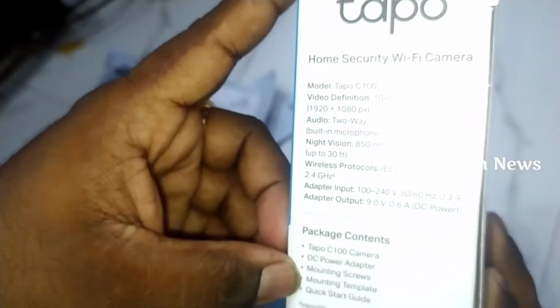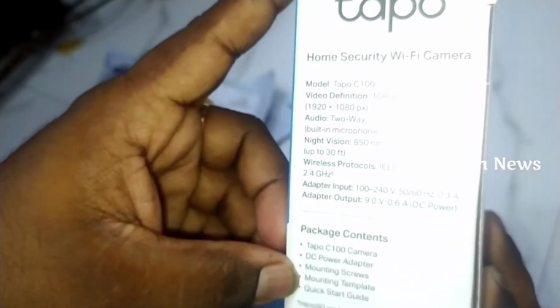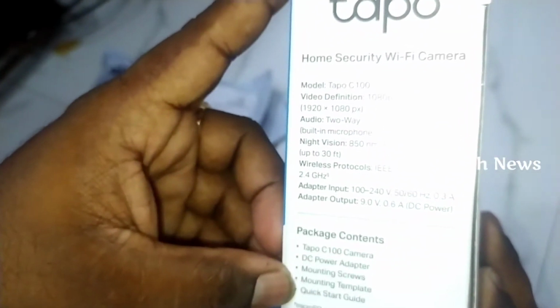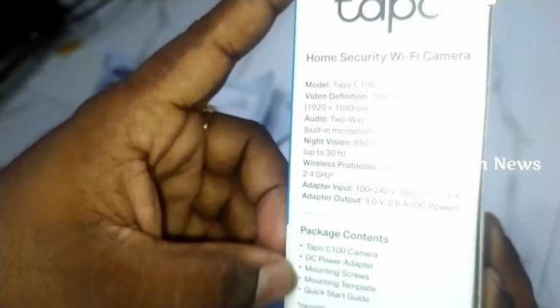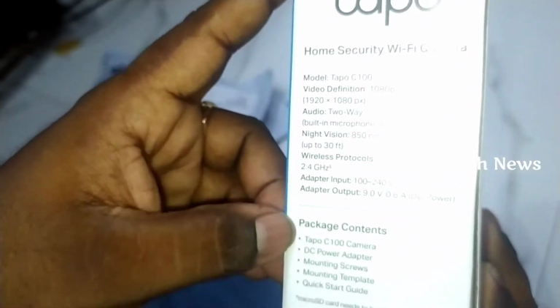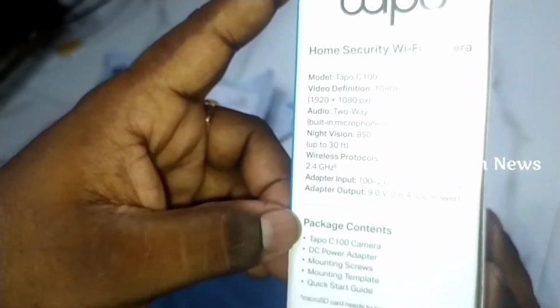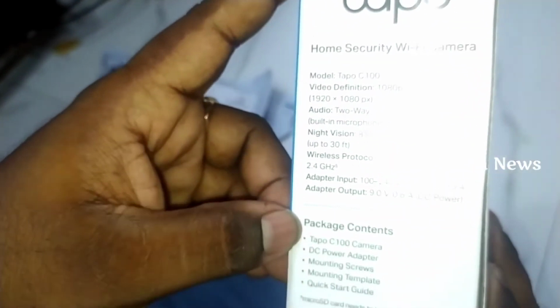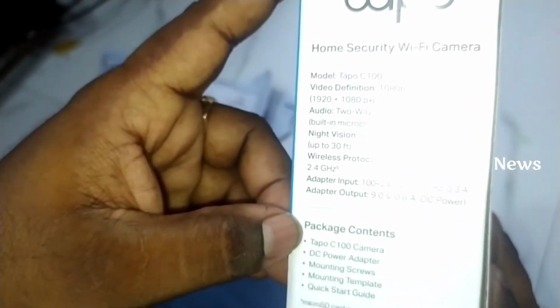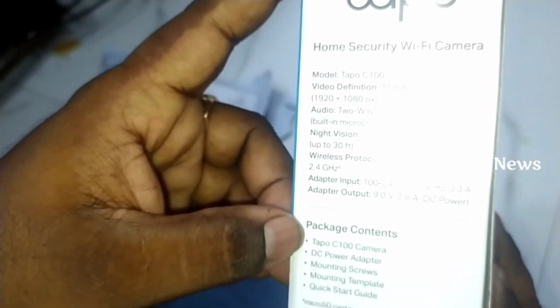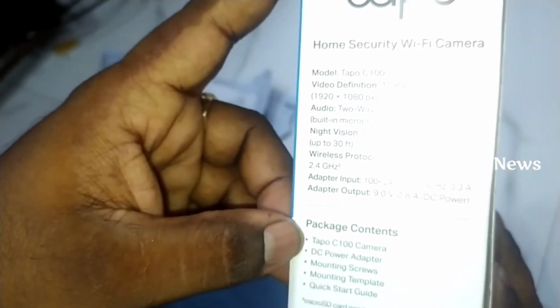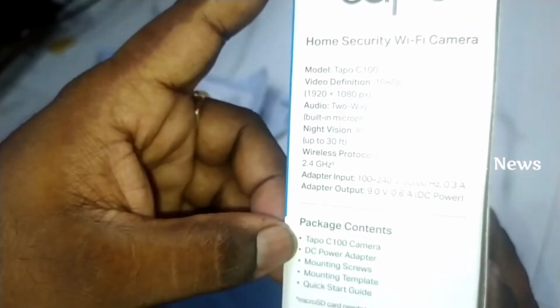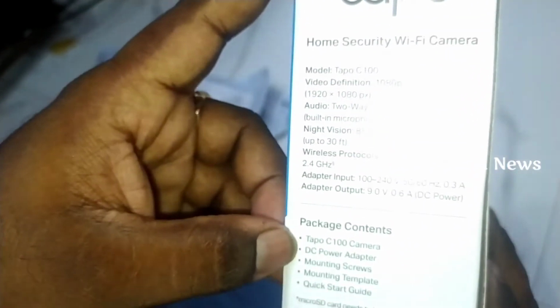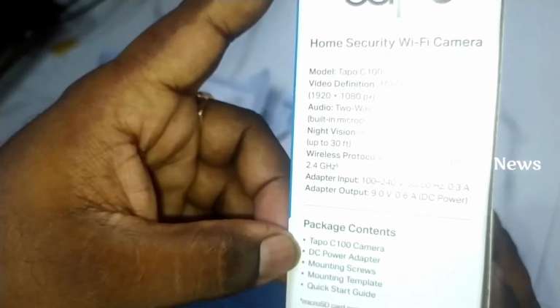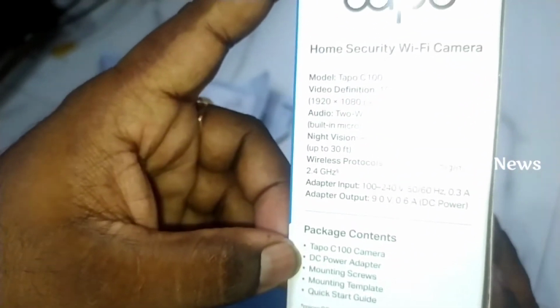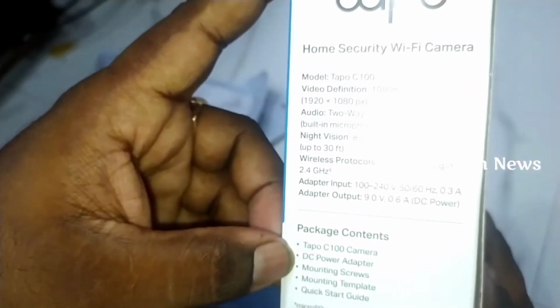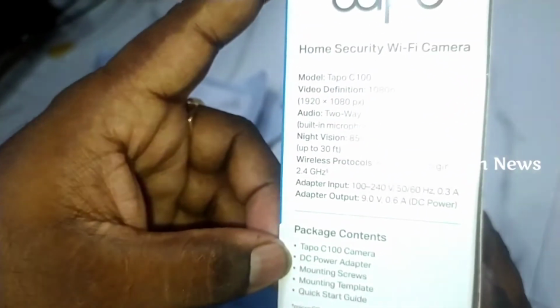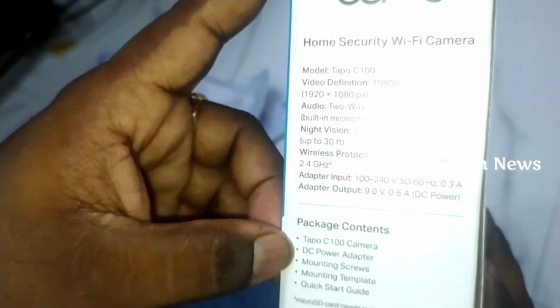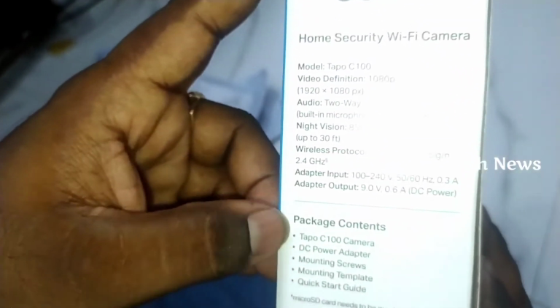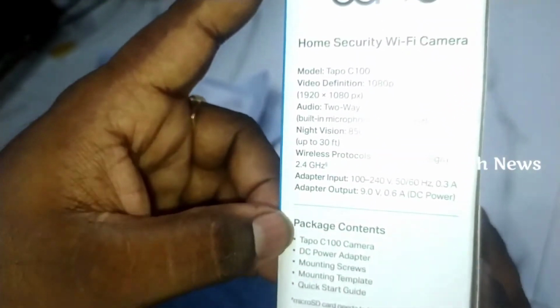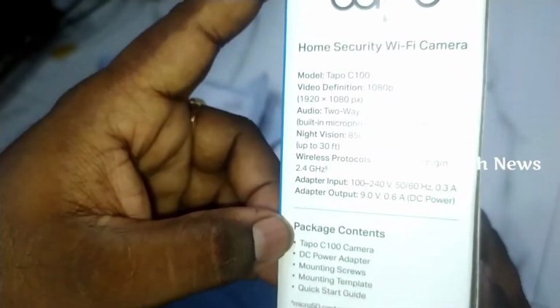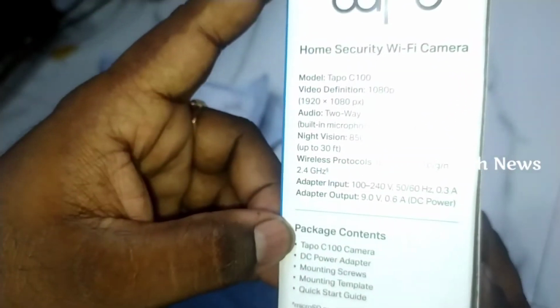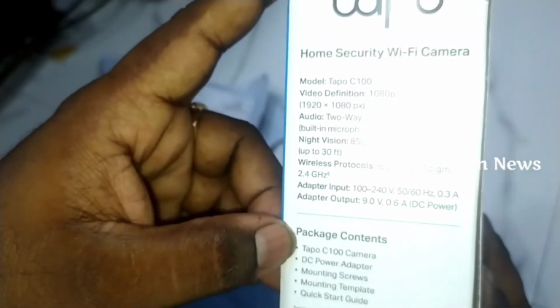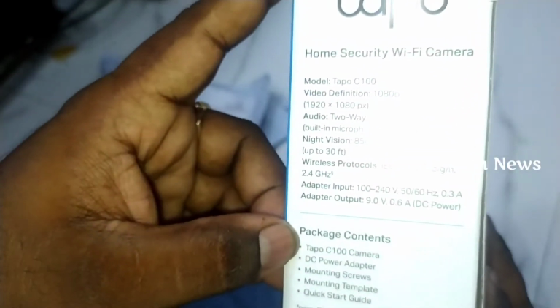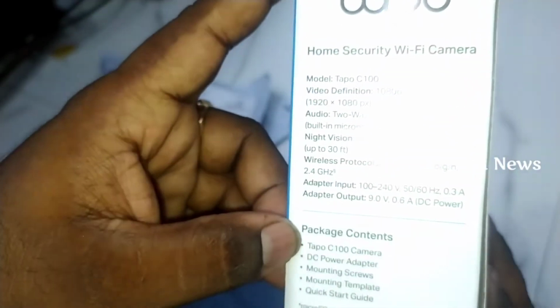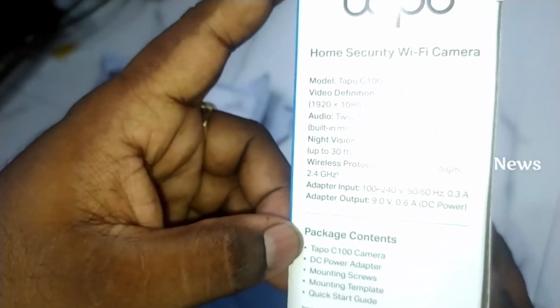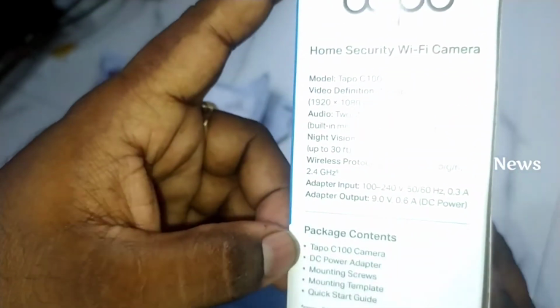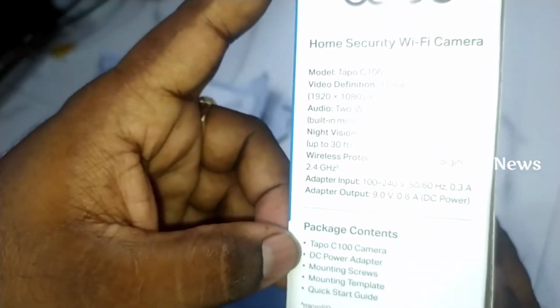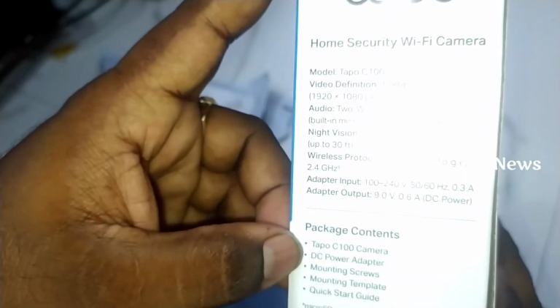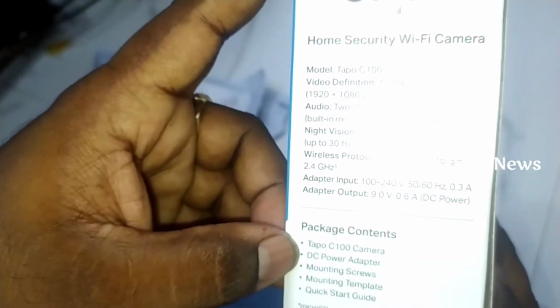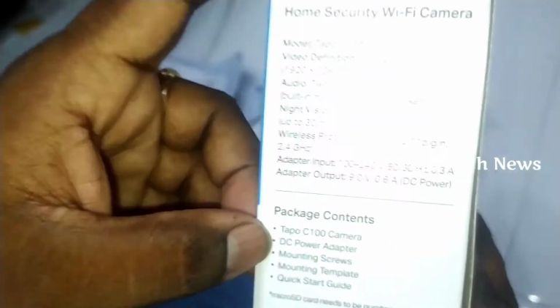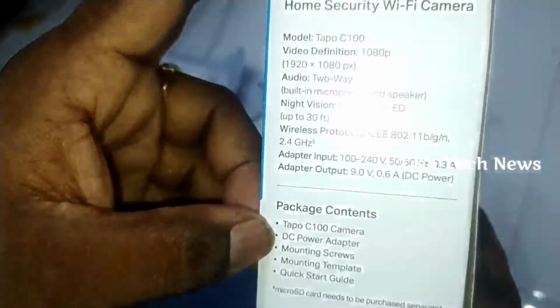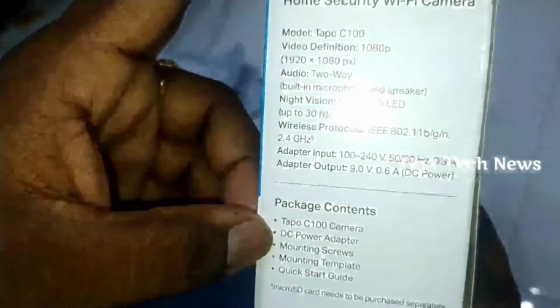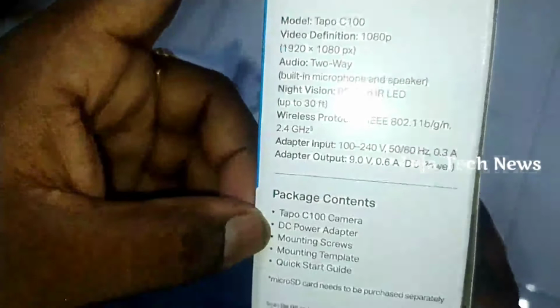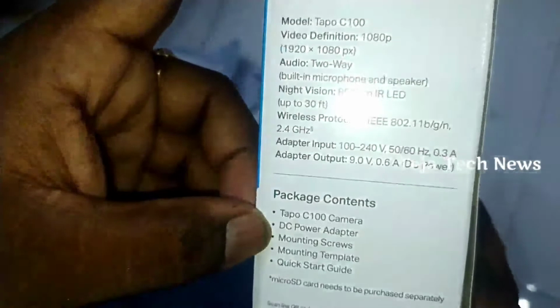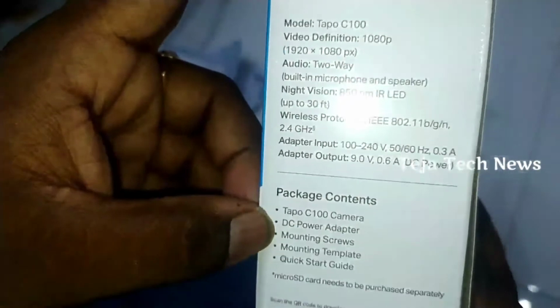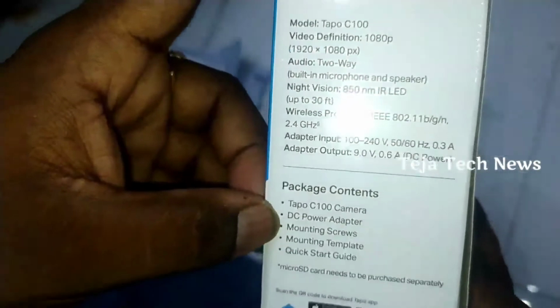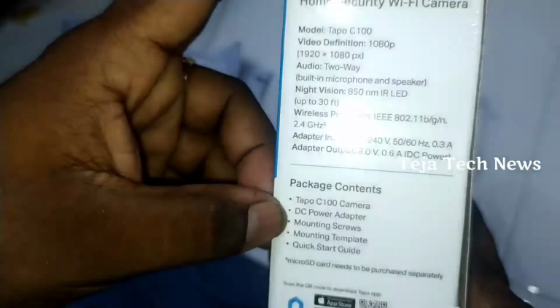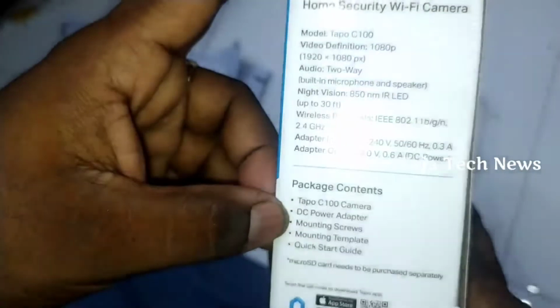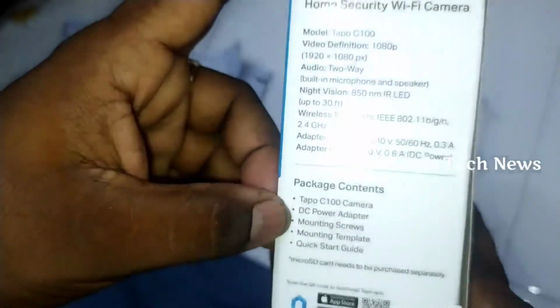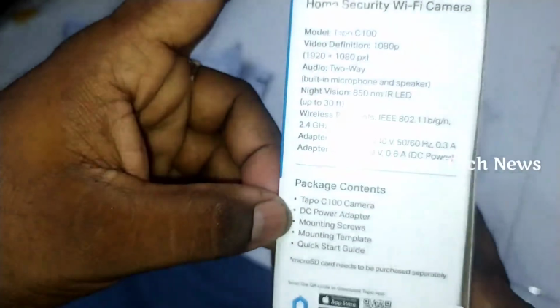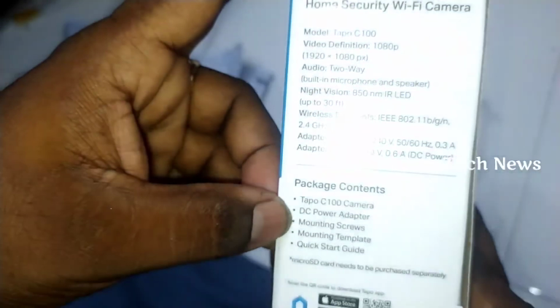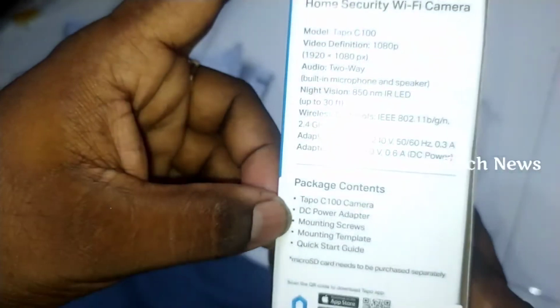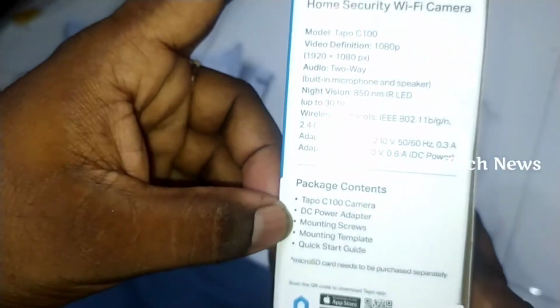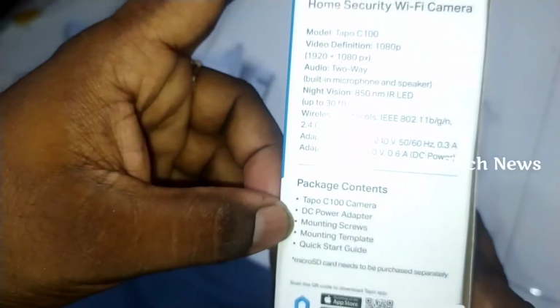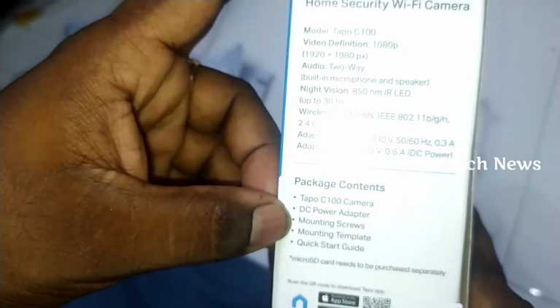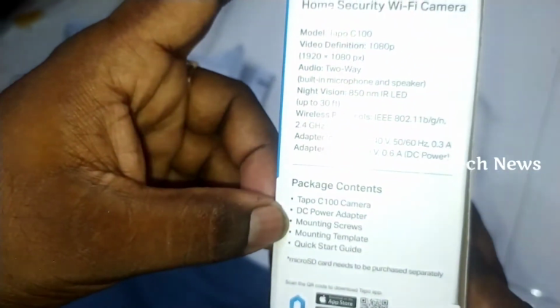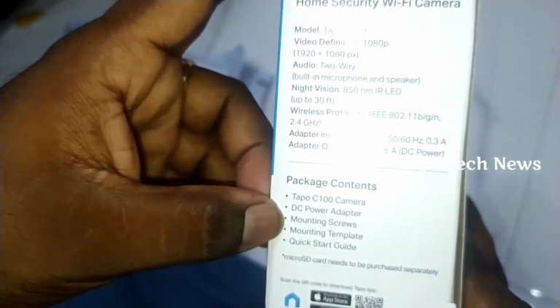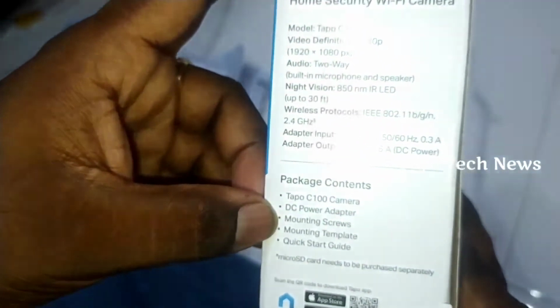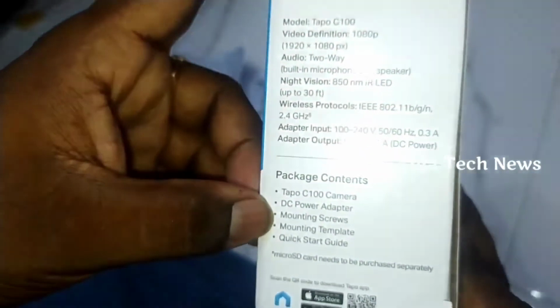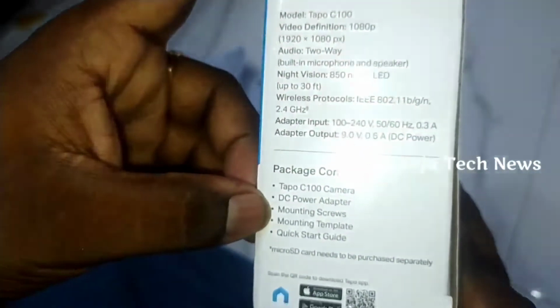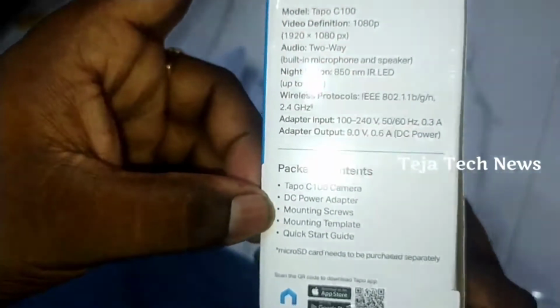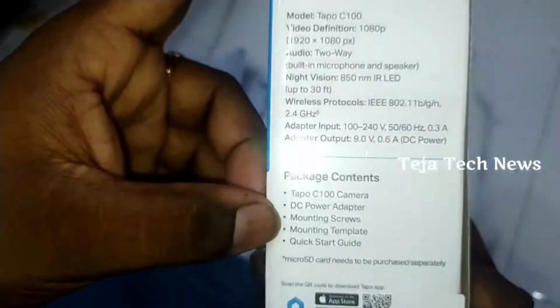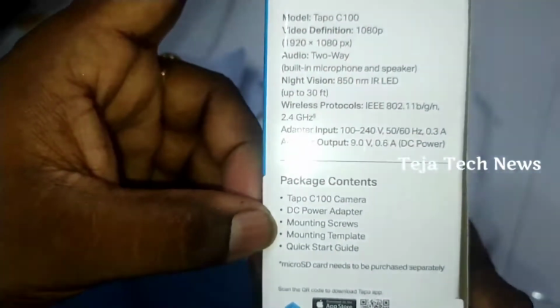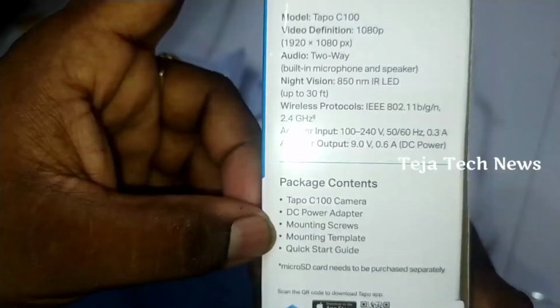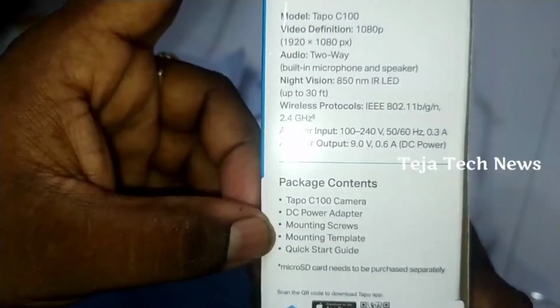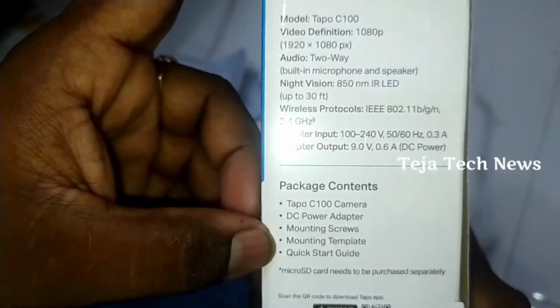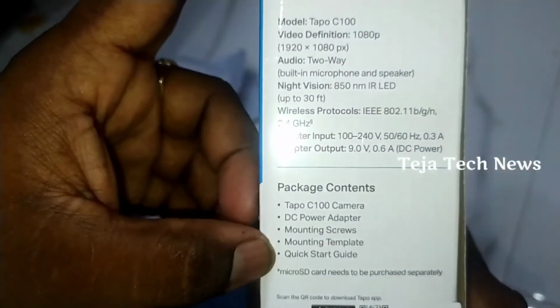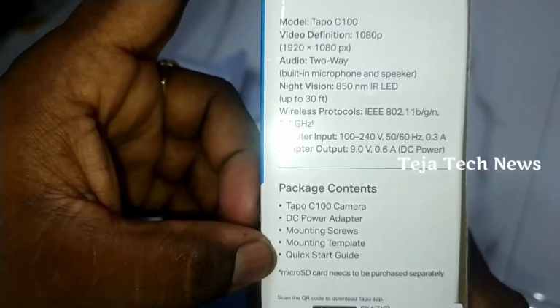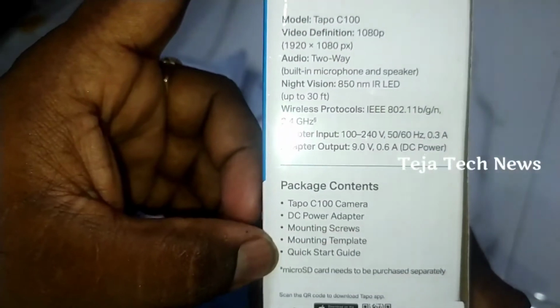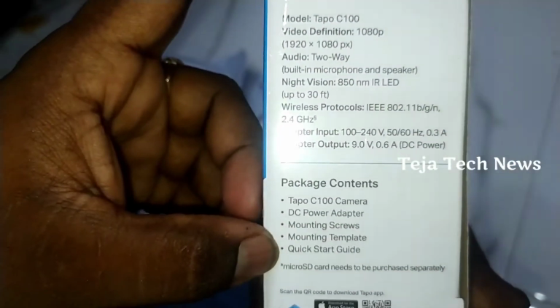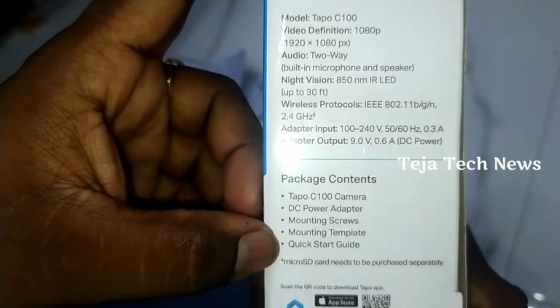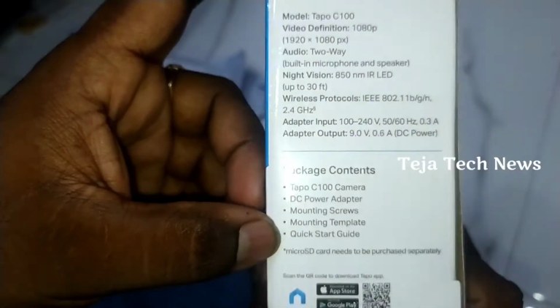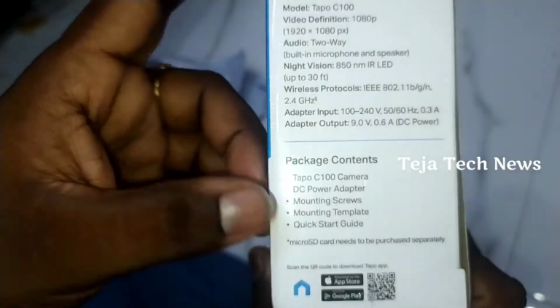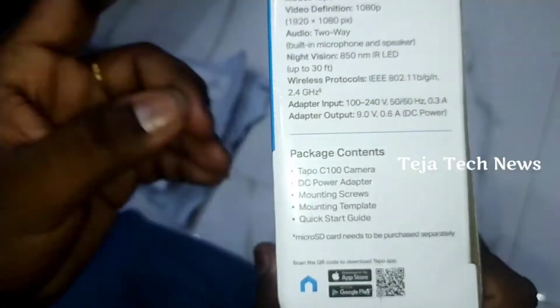Here is the package contents: a DC power adapter, mounting screws, mounting template, and a quick start guide.